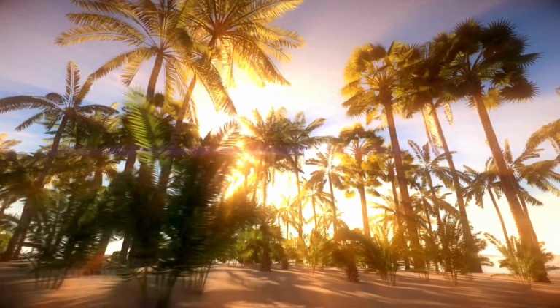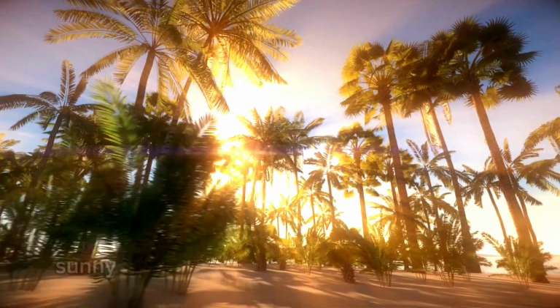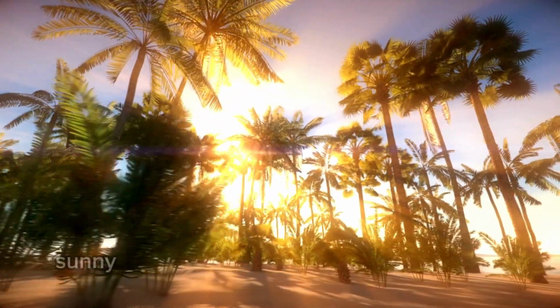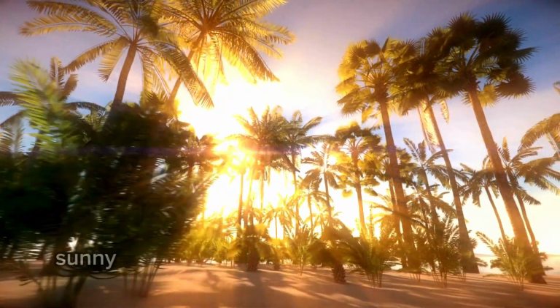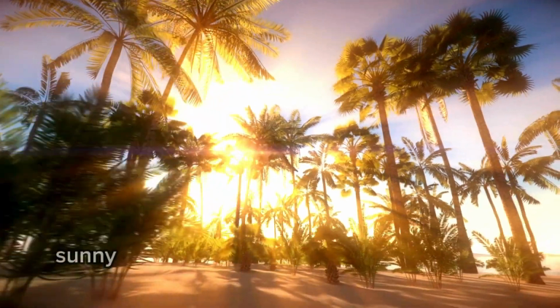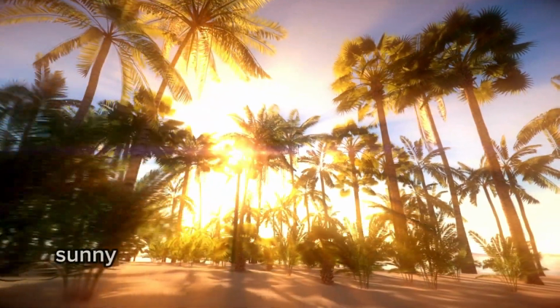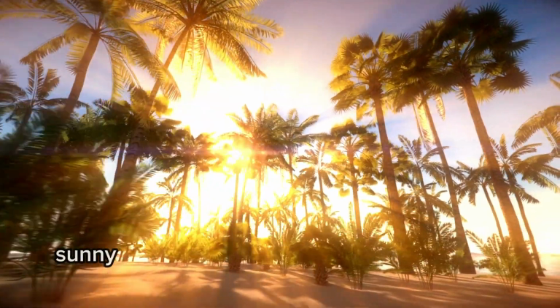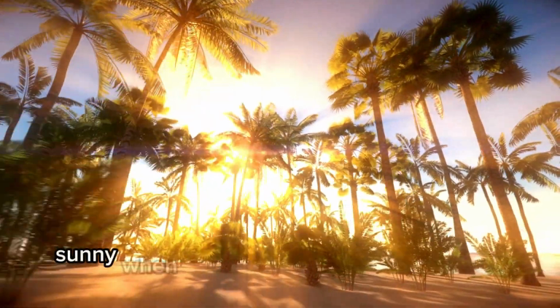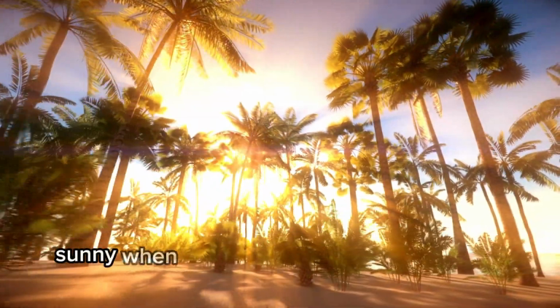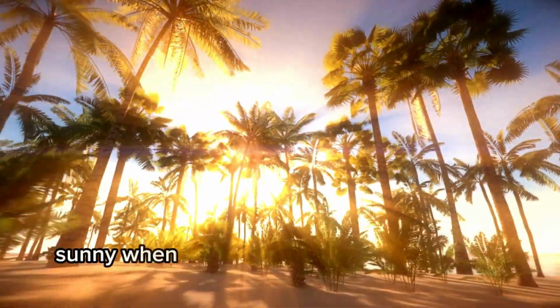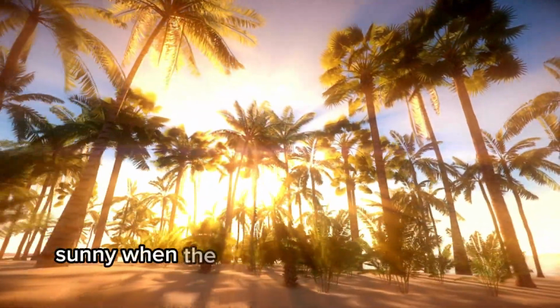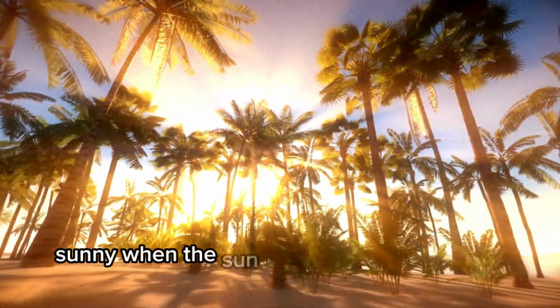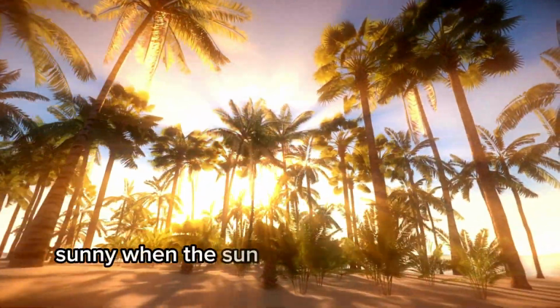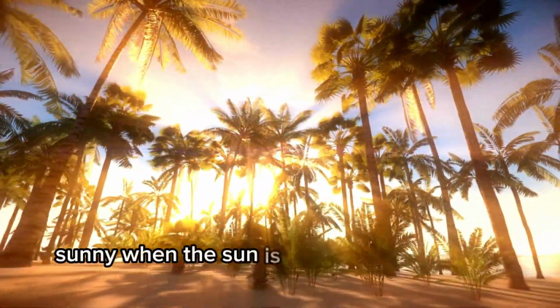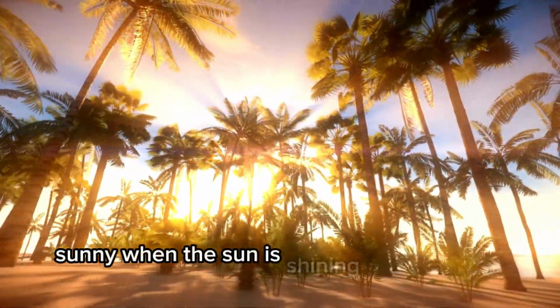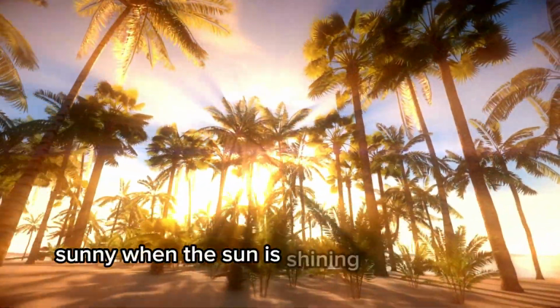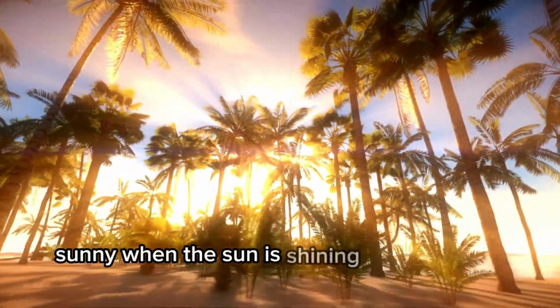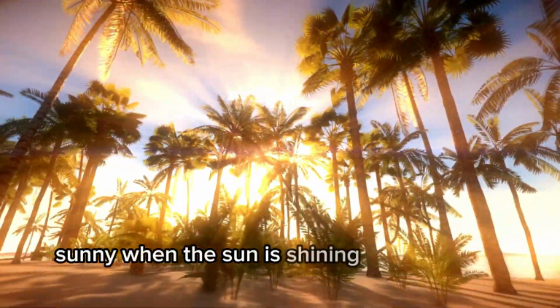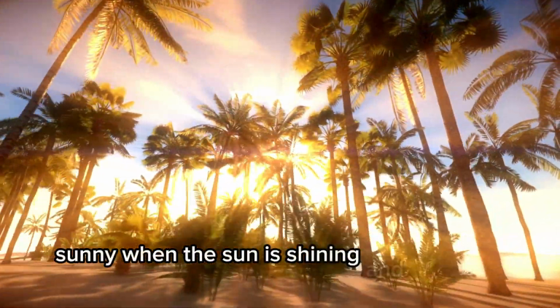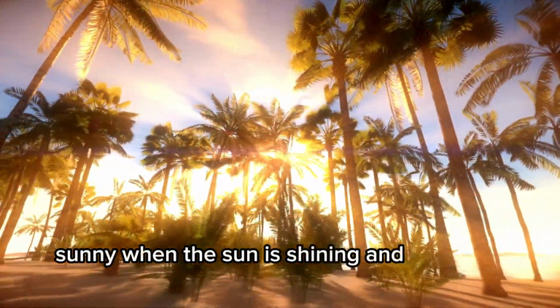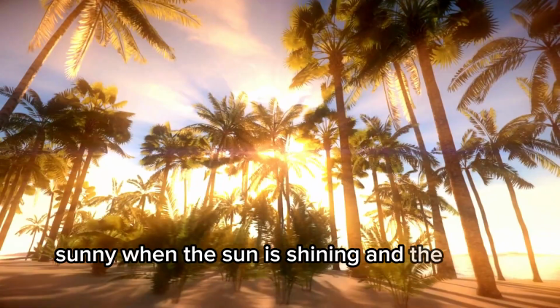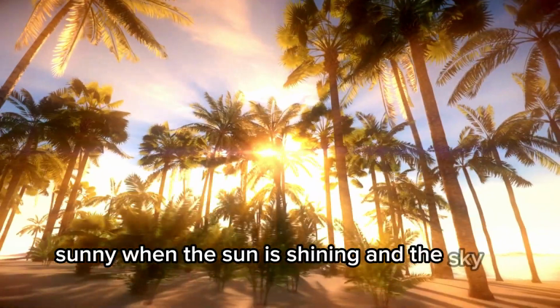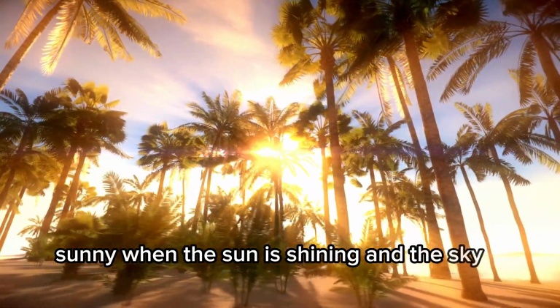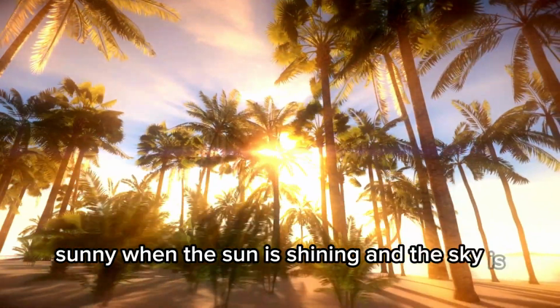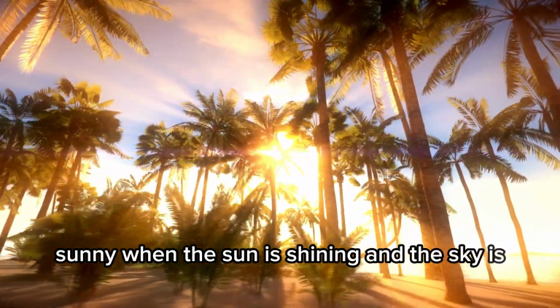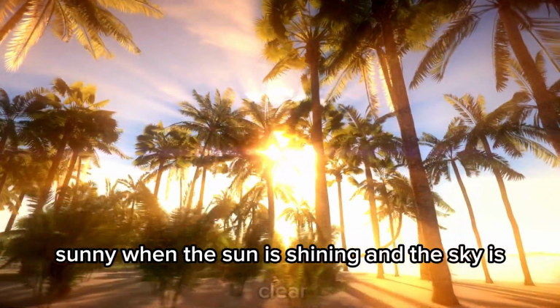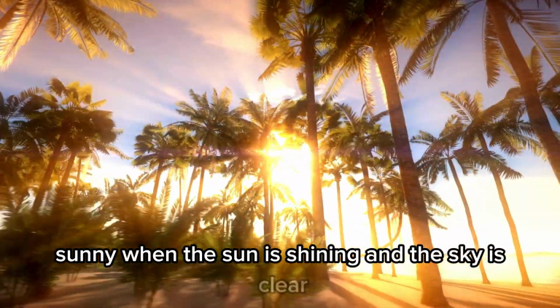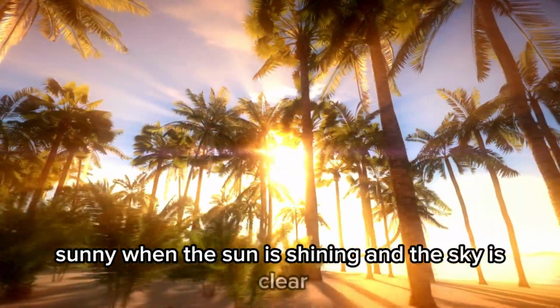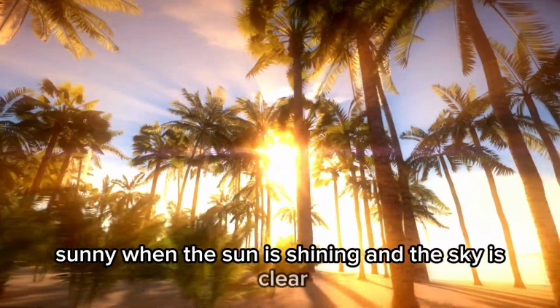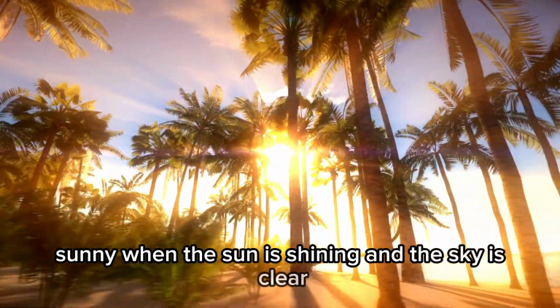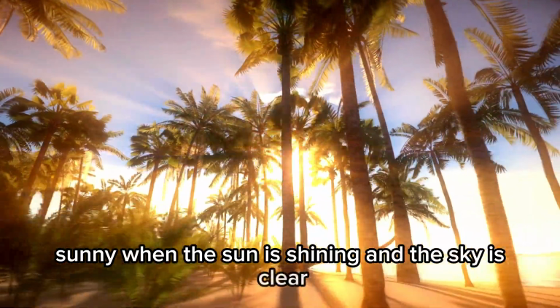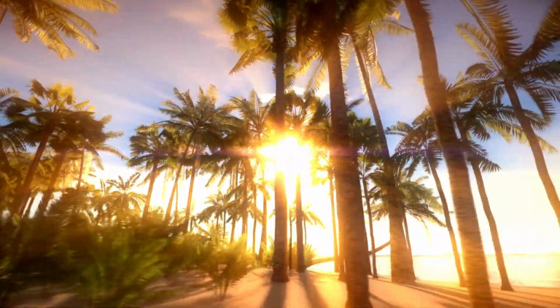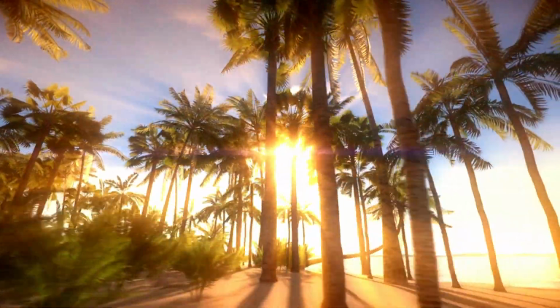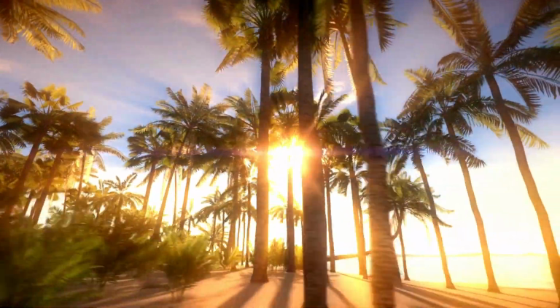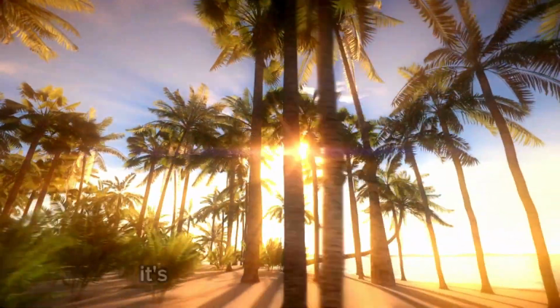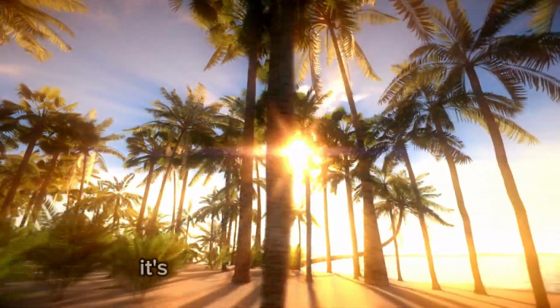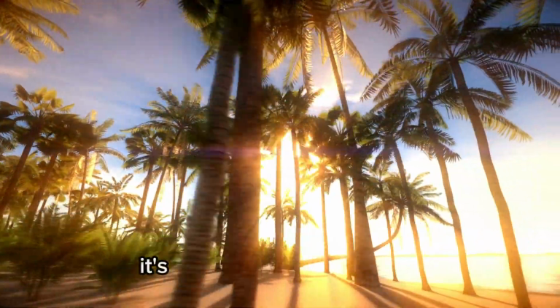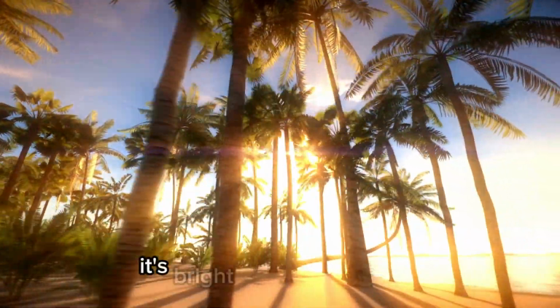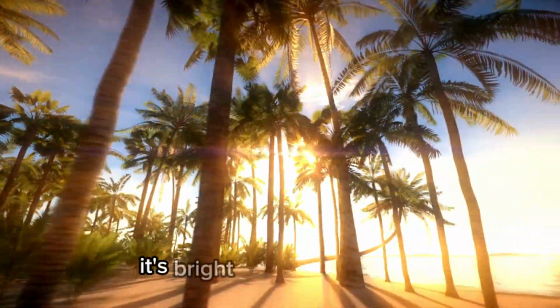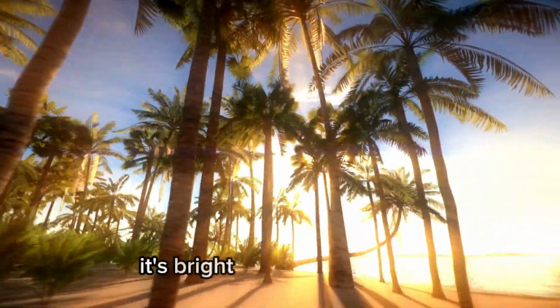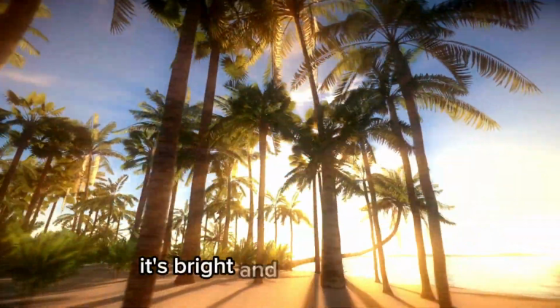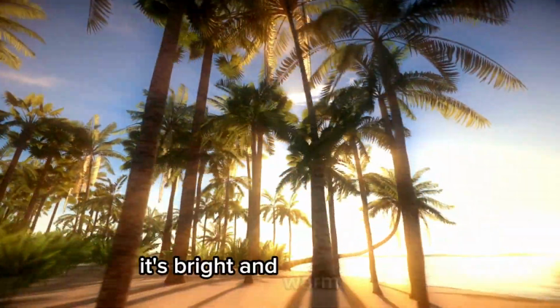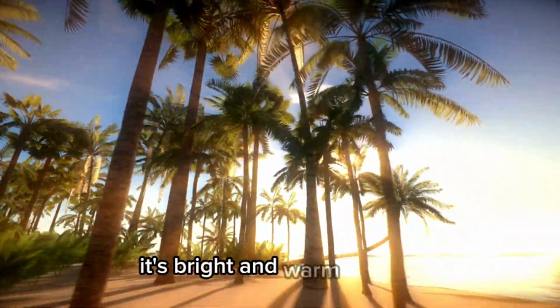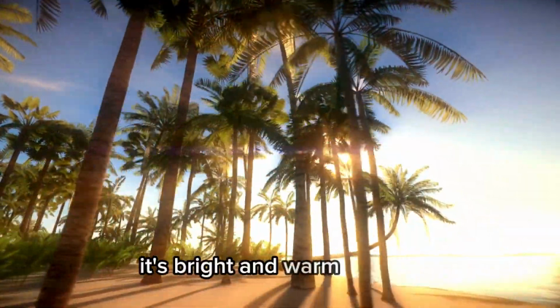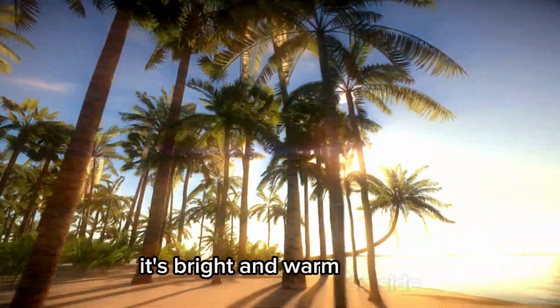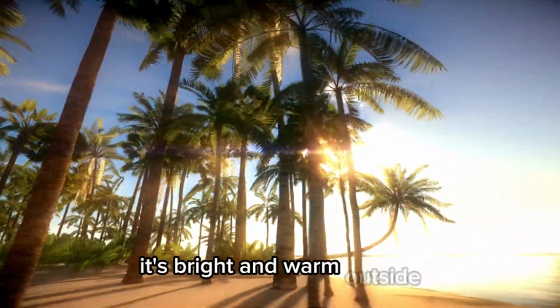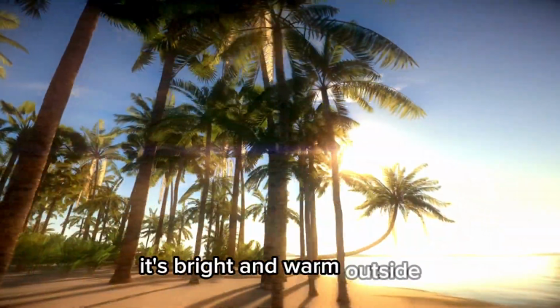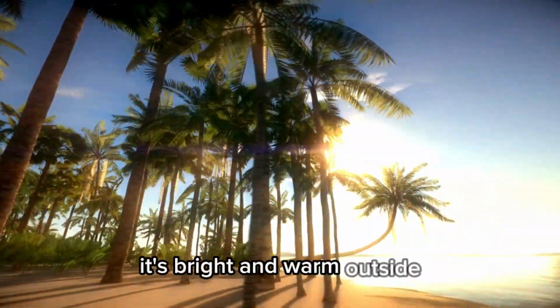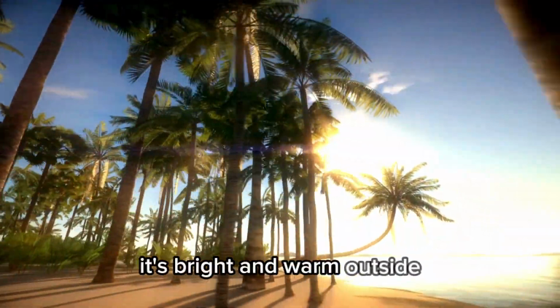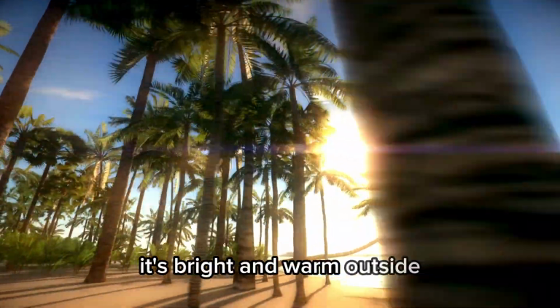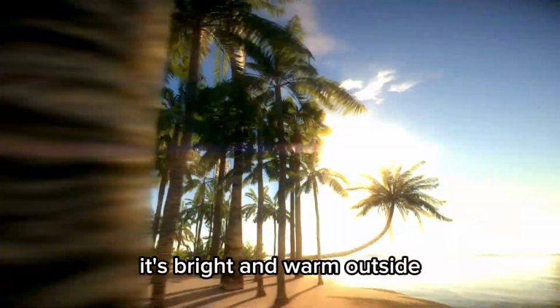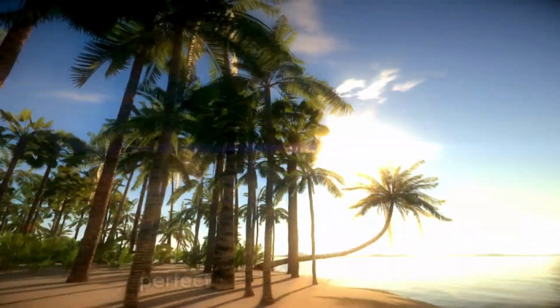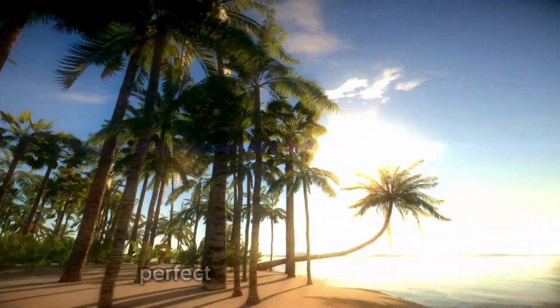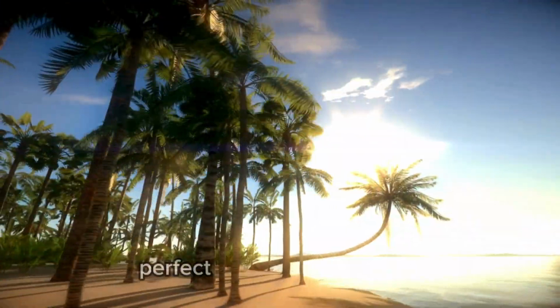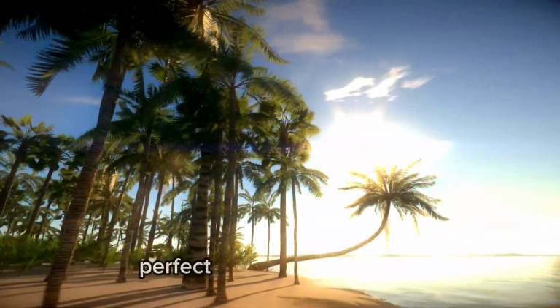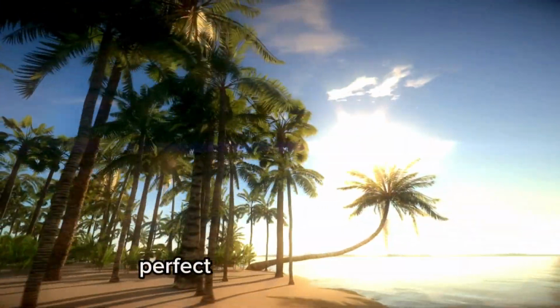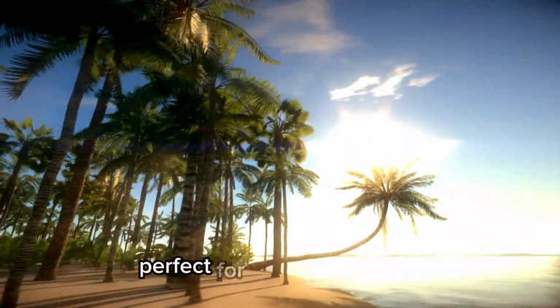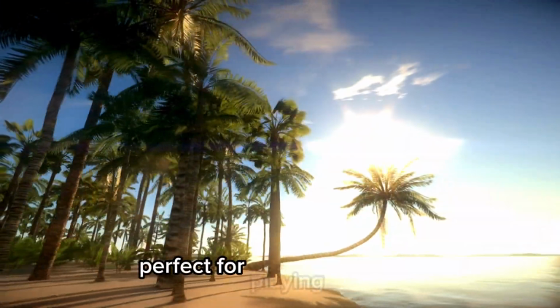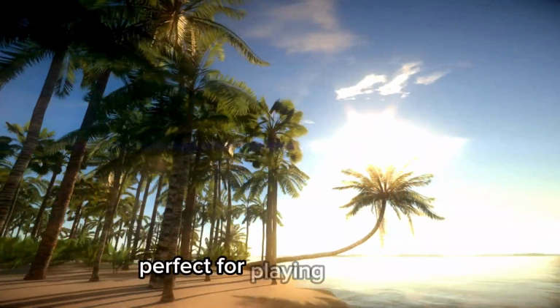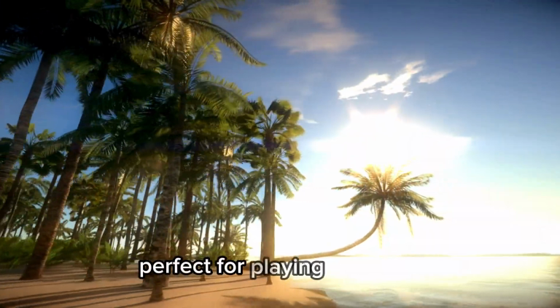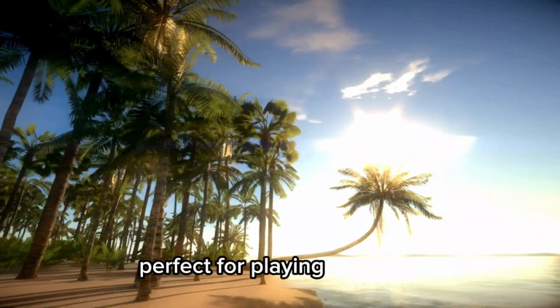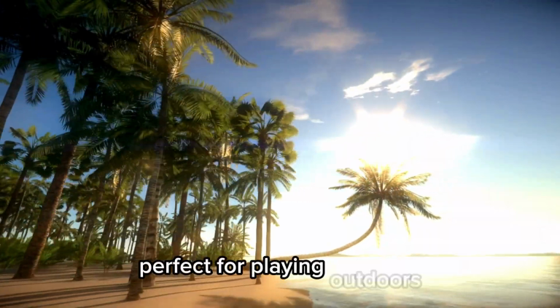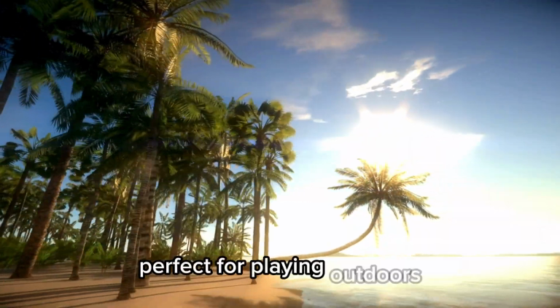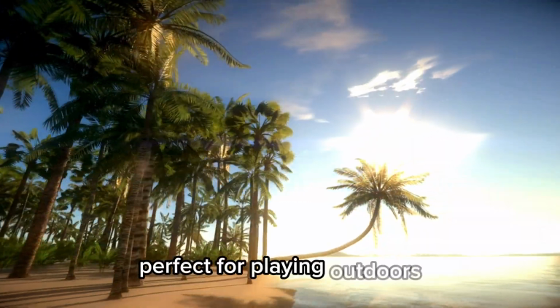Sunny. When the sun is shining and the sky is clear, it's bright and warm outside, perfect for playing outdoors.